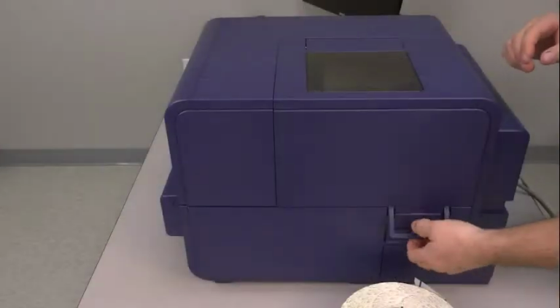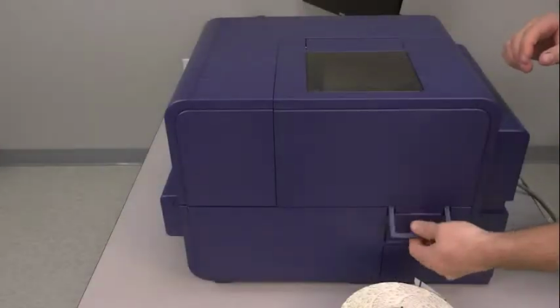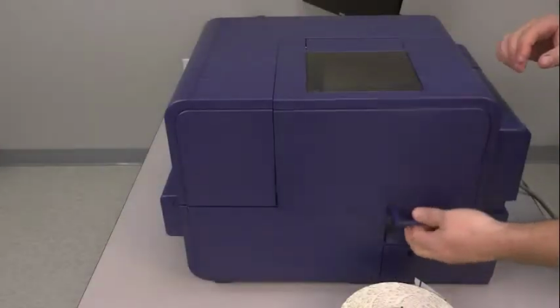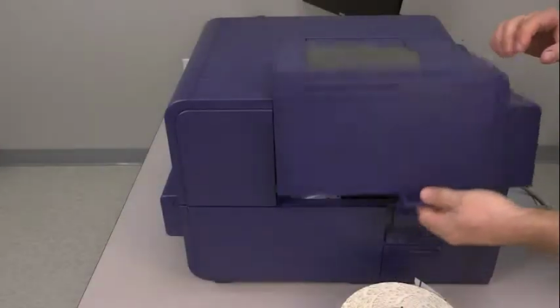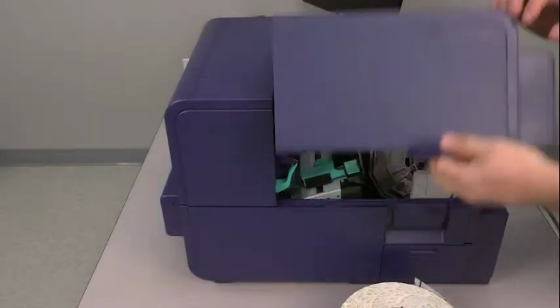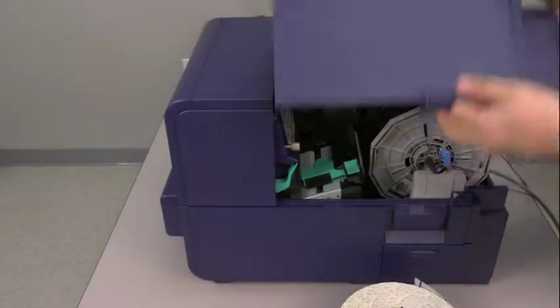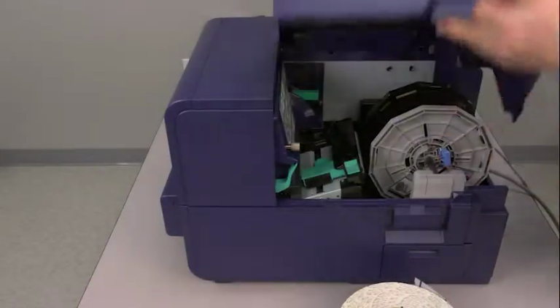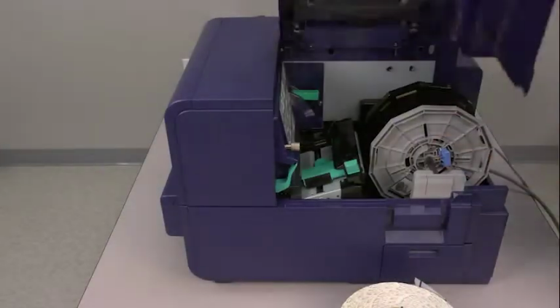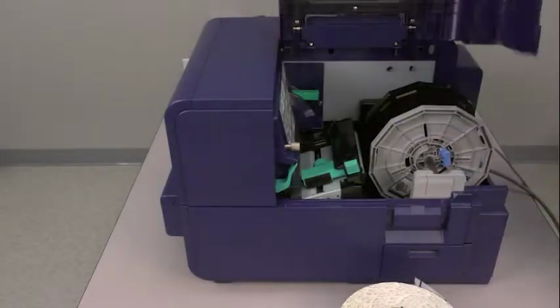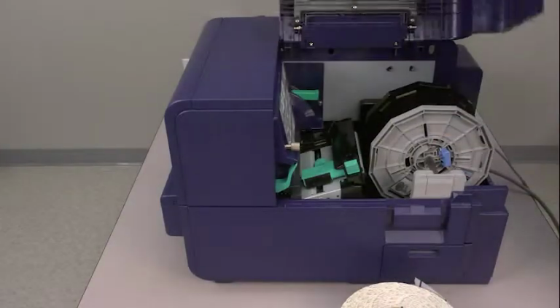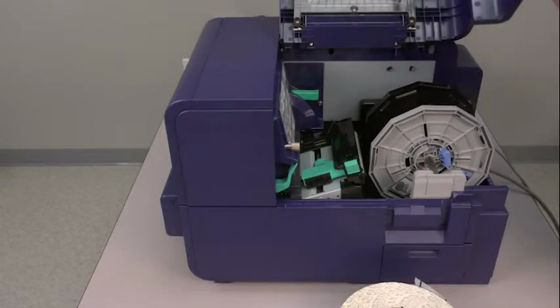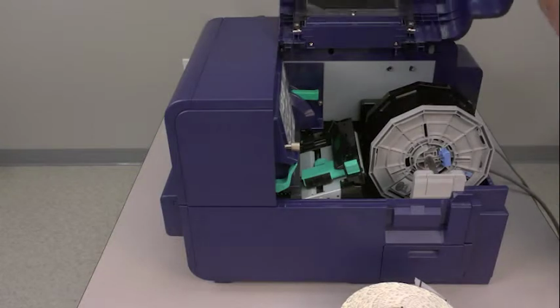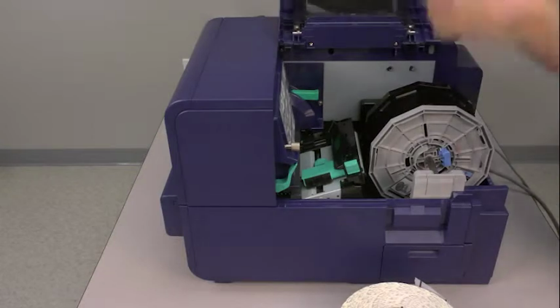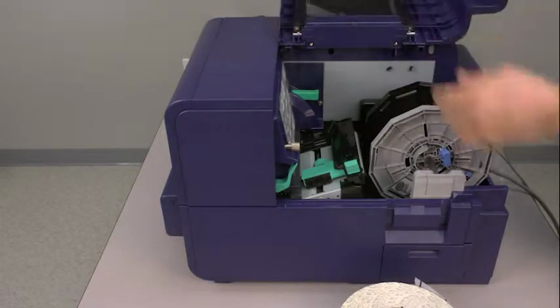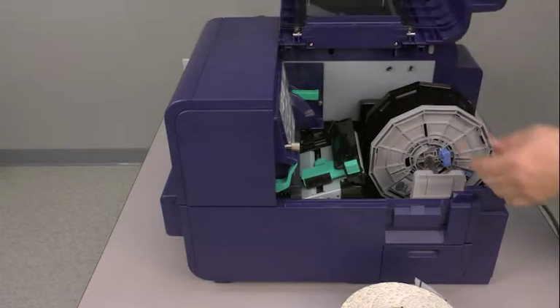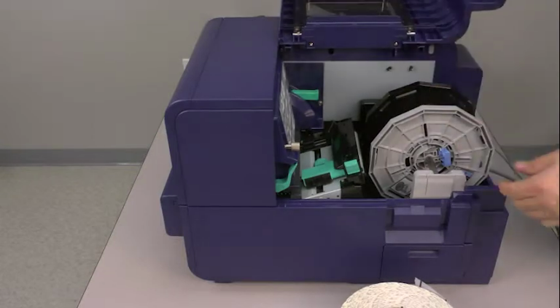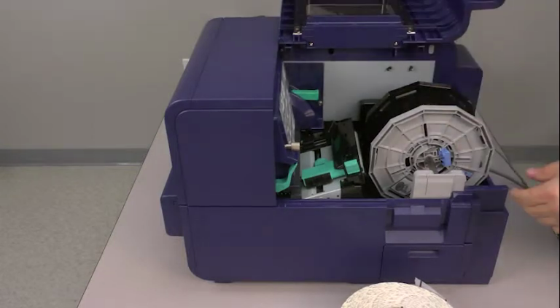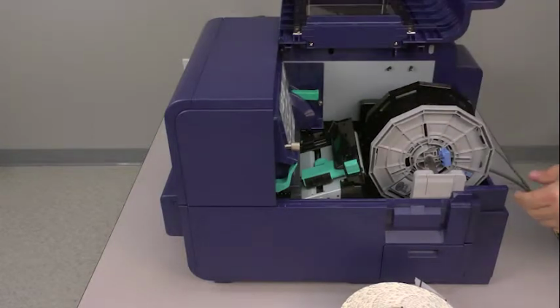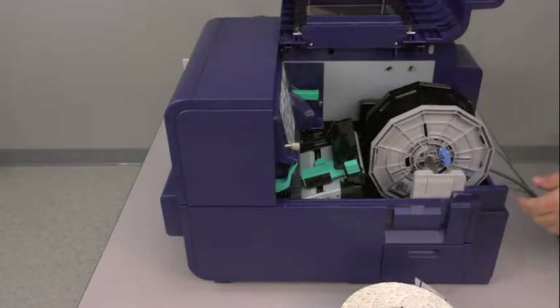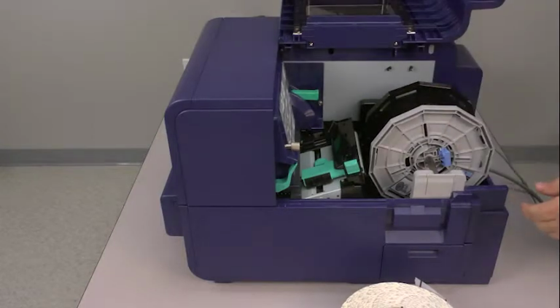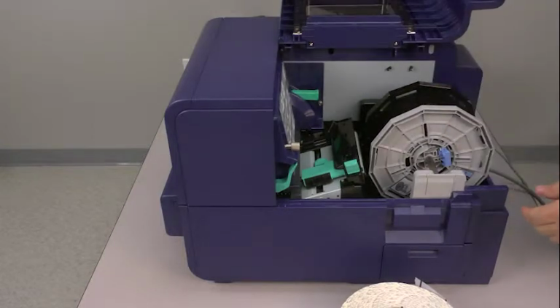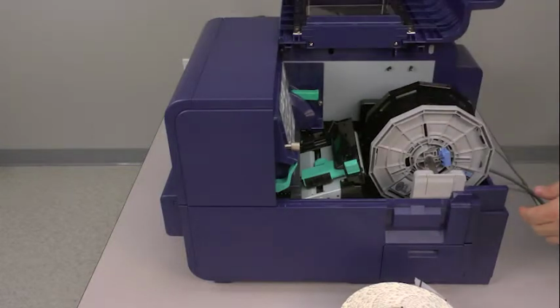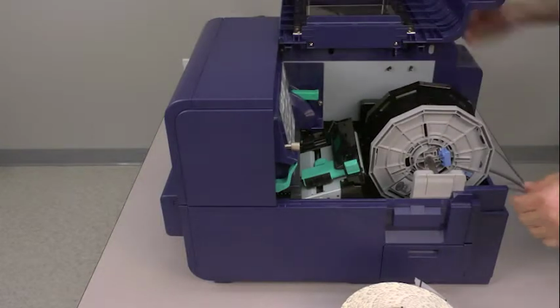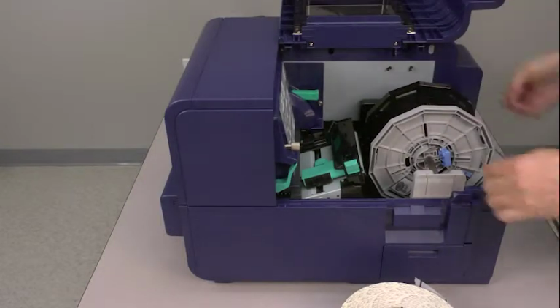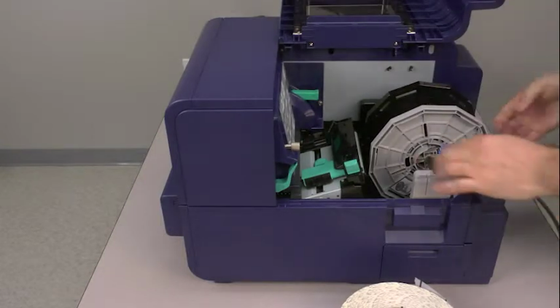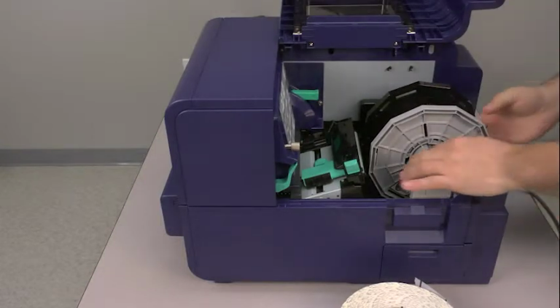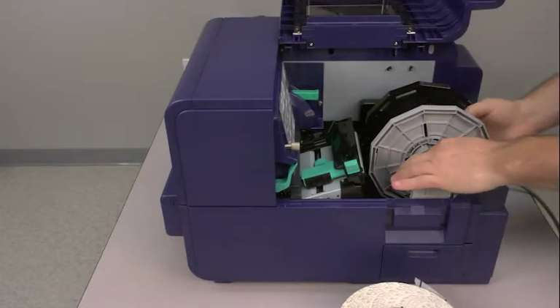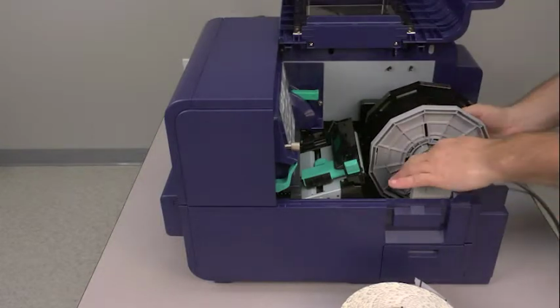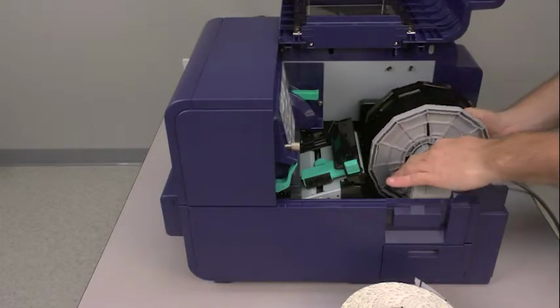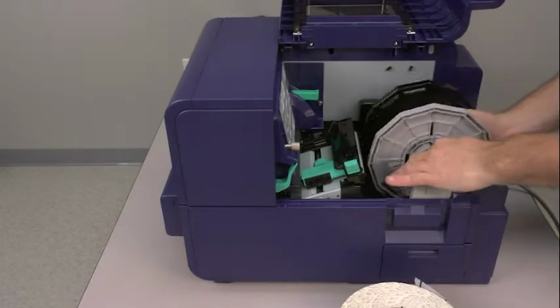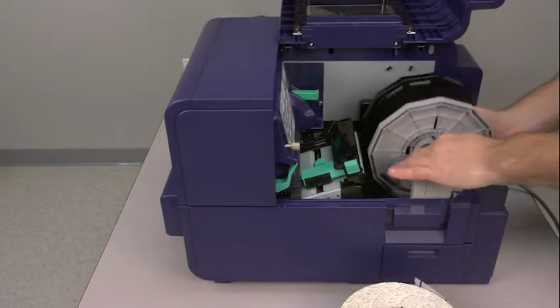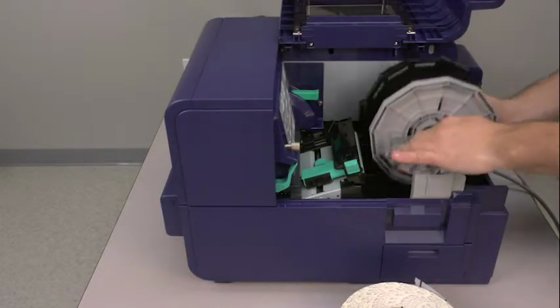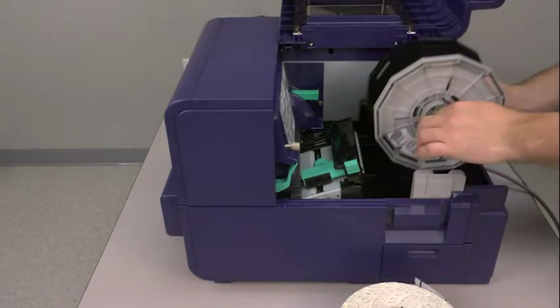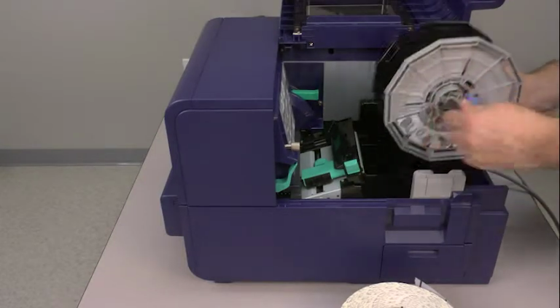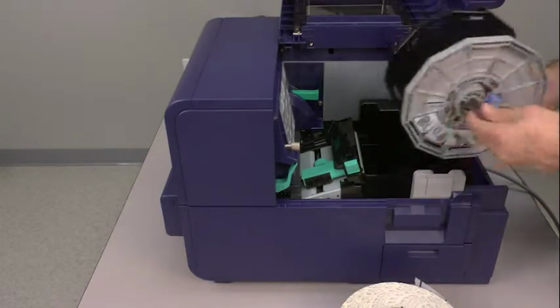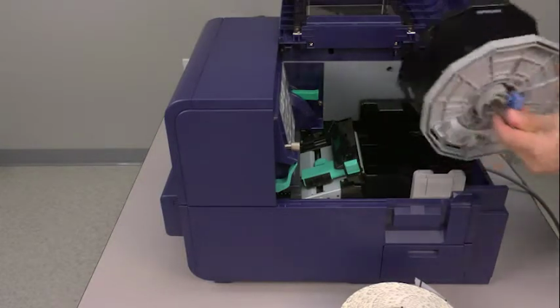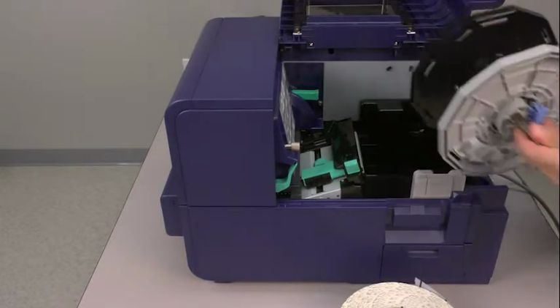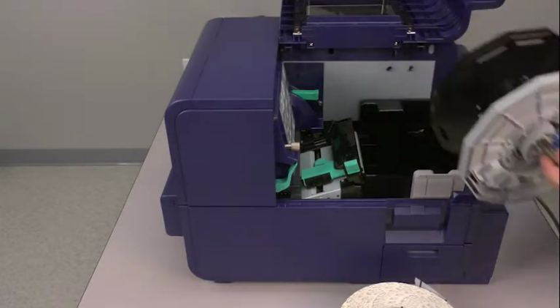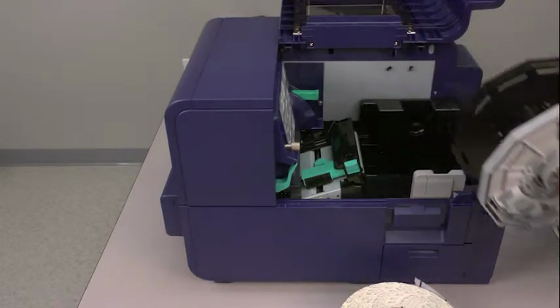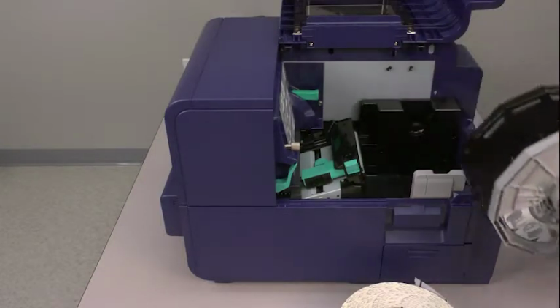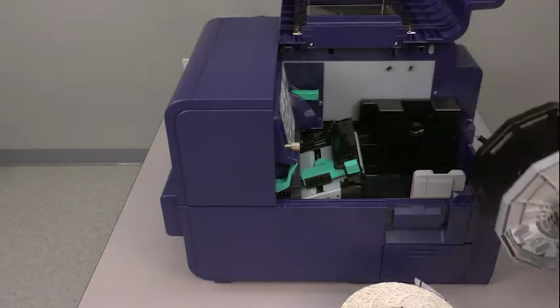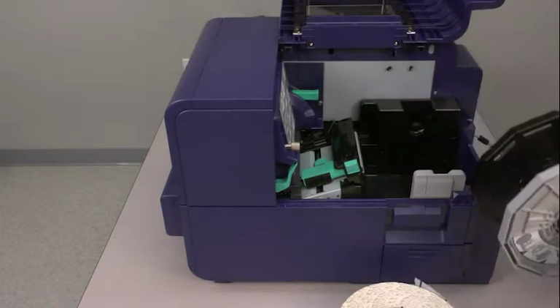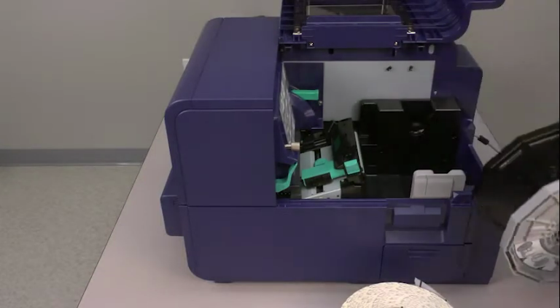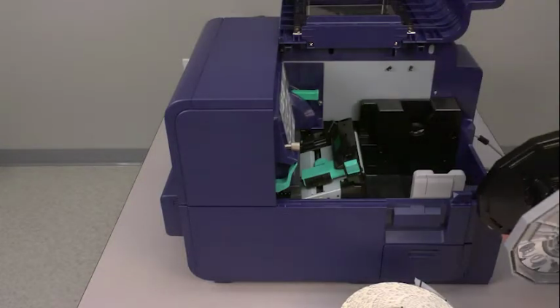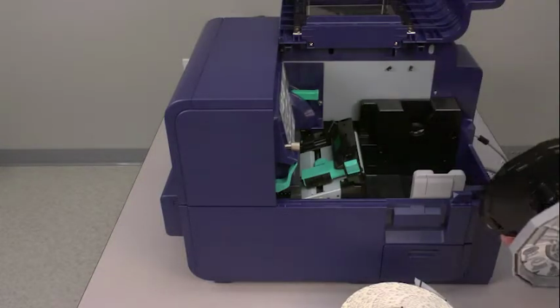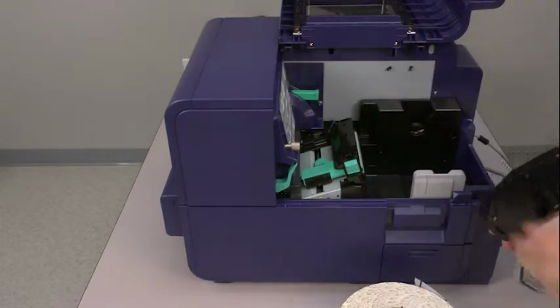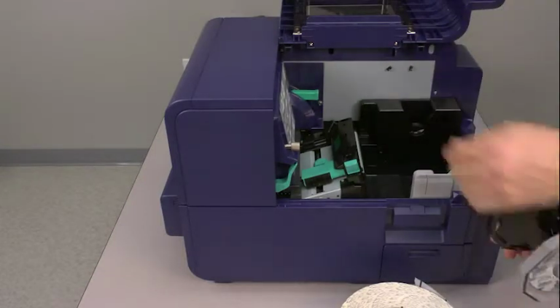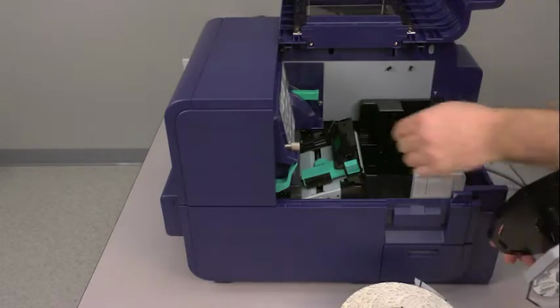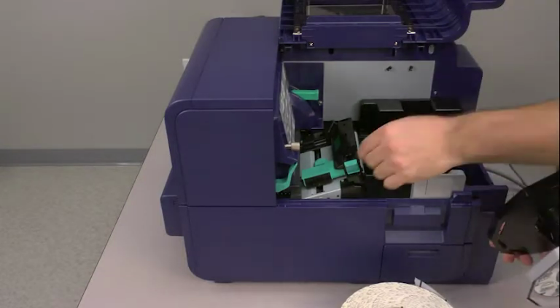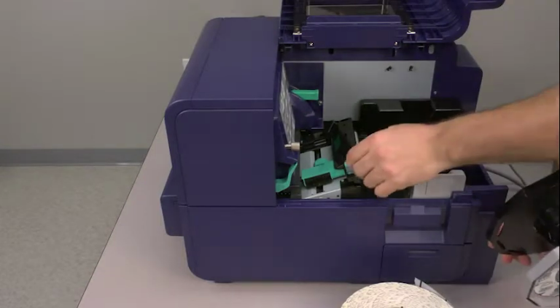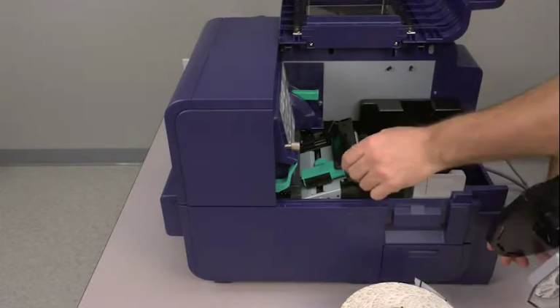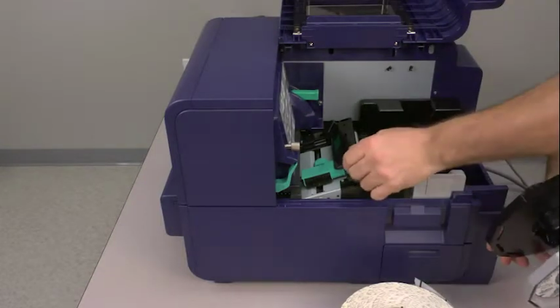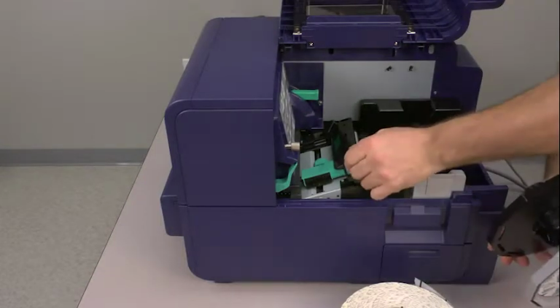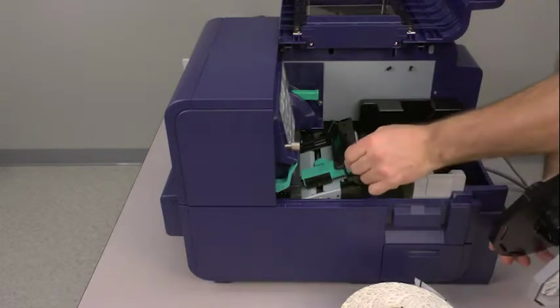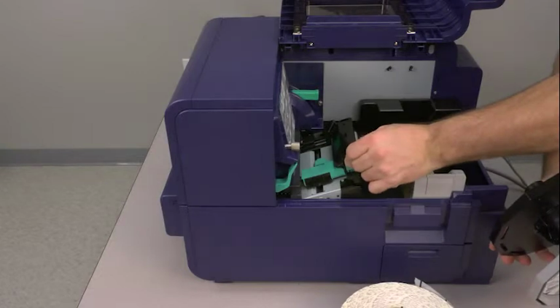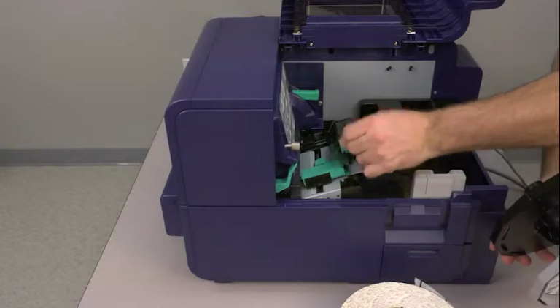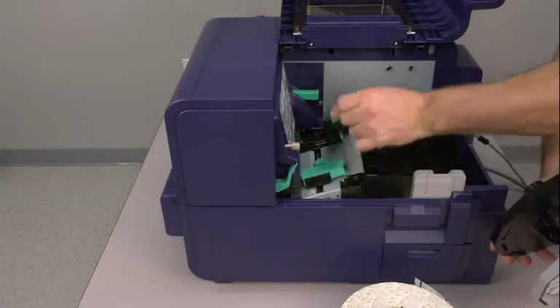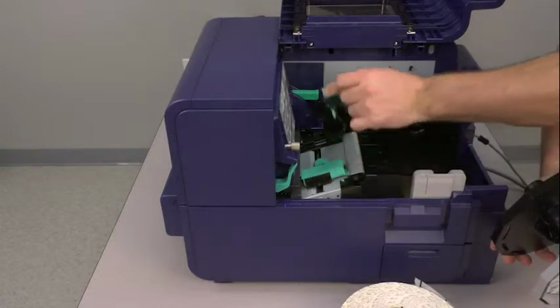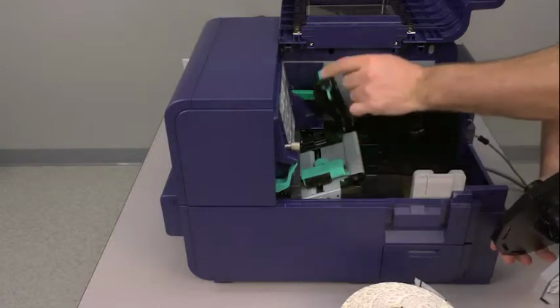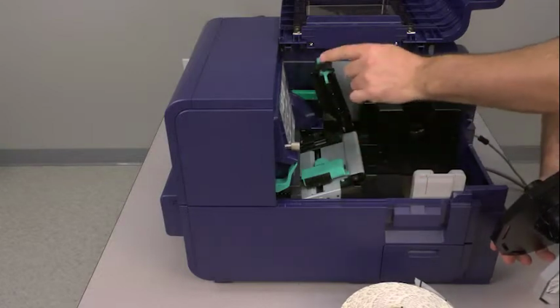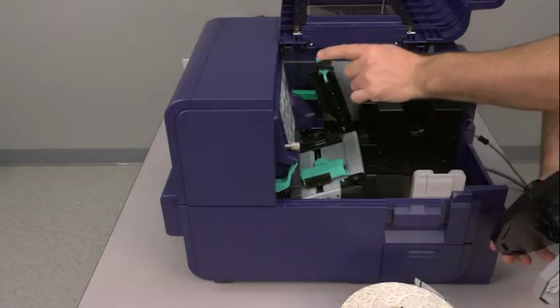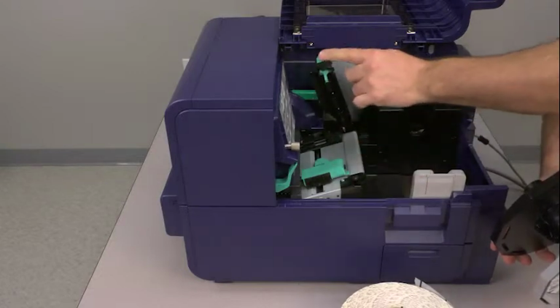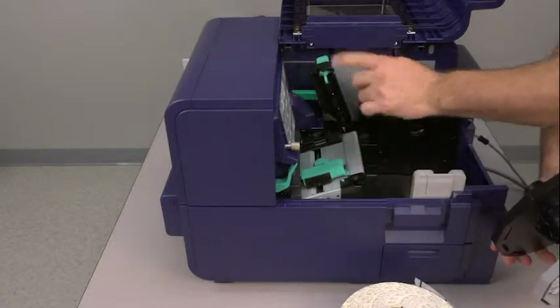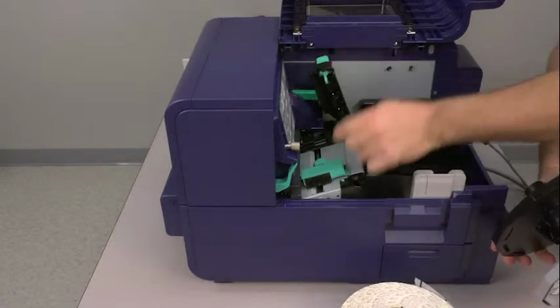Now lift up the label roll holder. Next, lift up both green media guides to open up the label path.